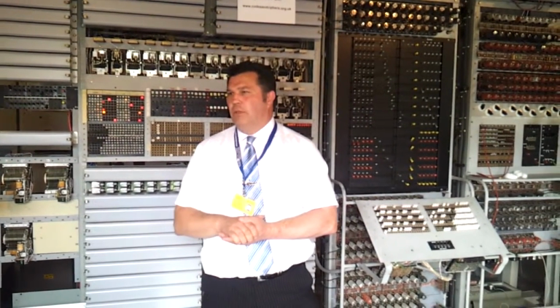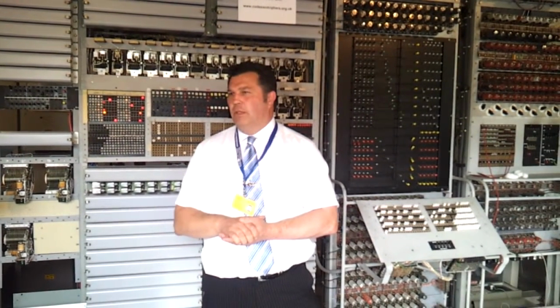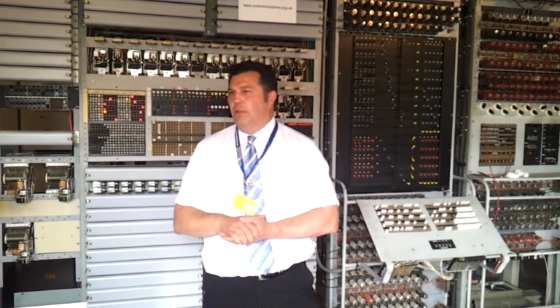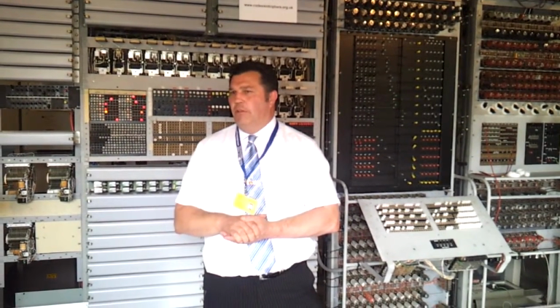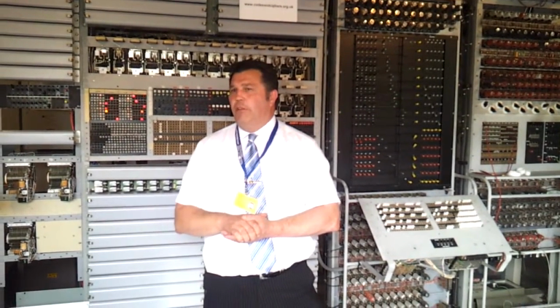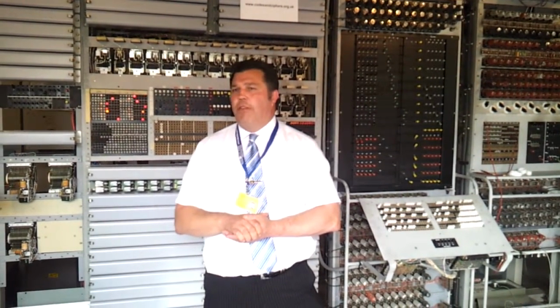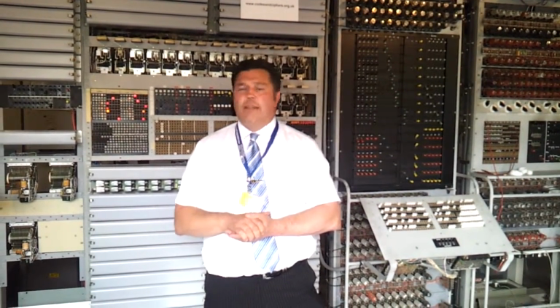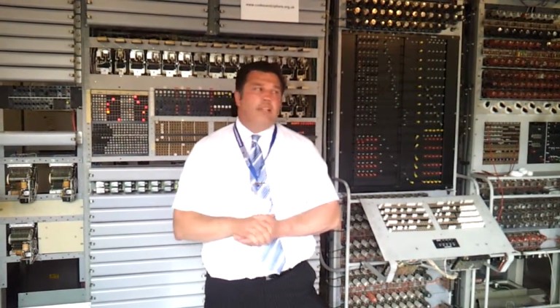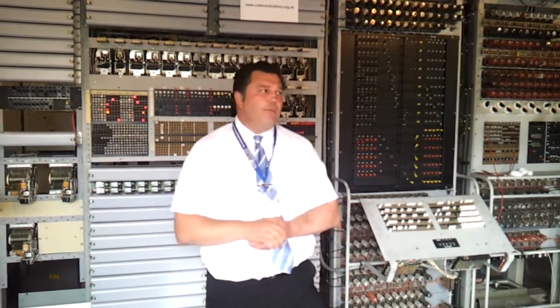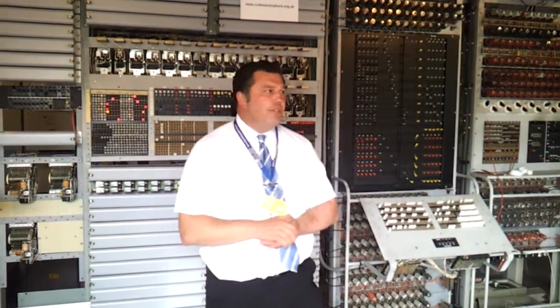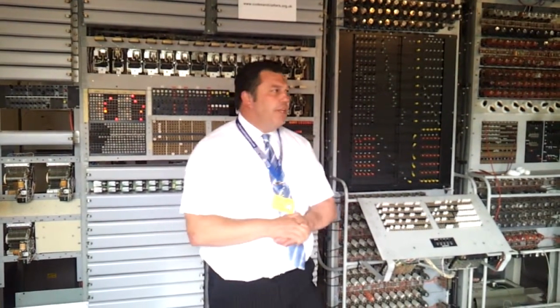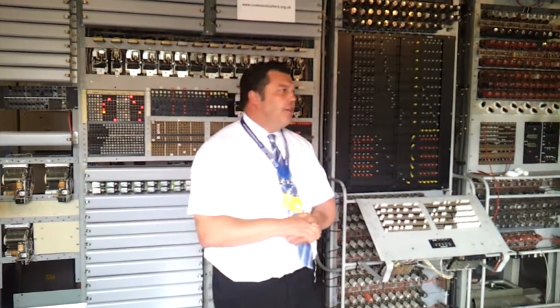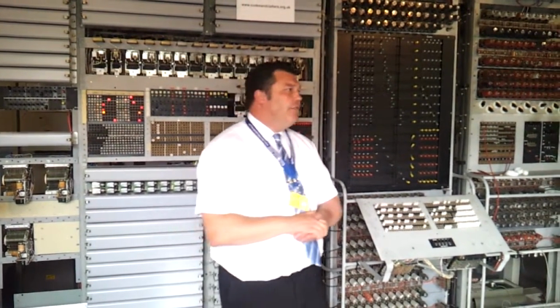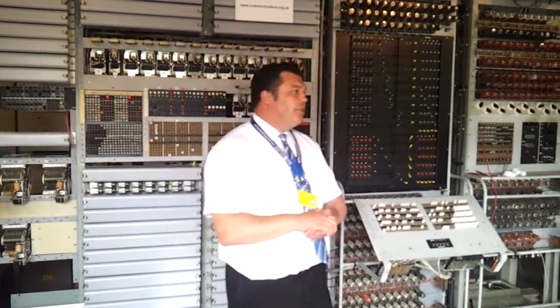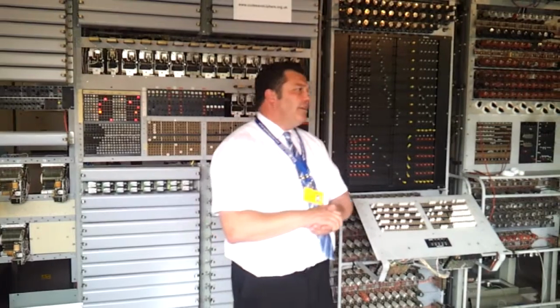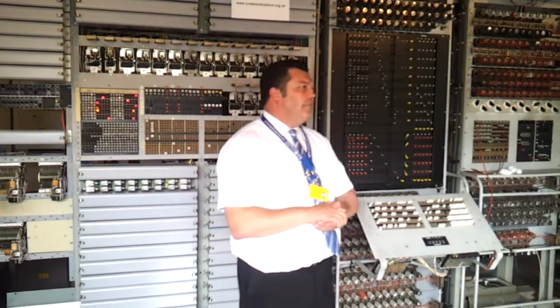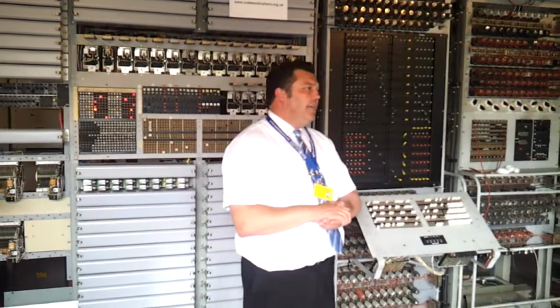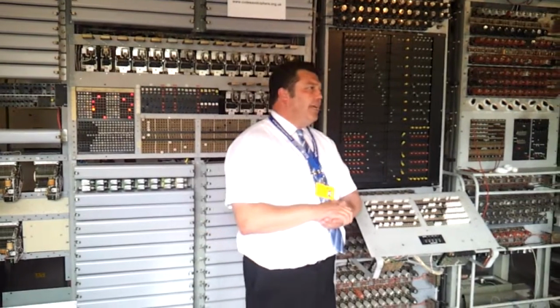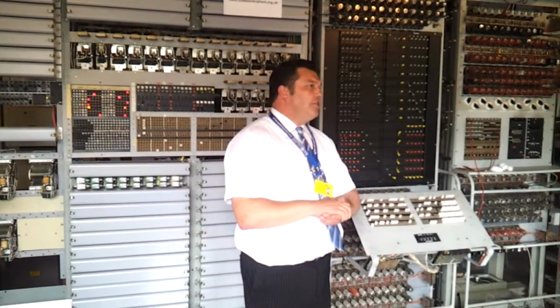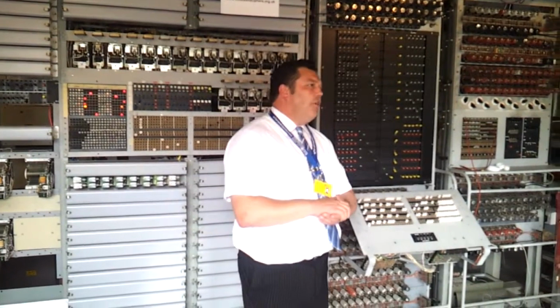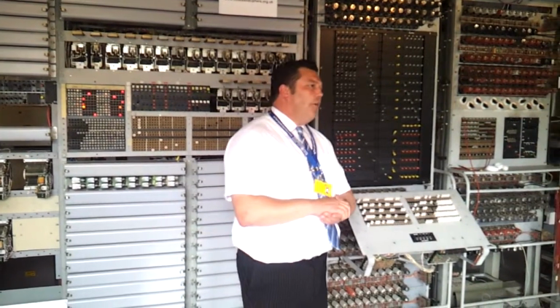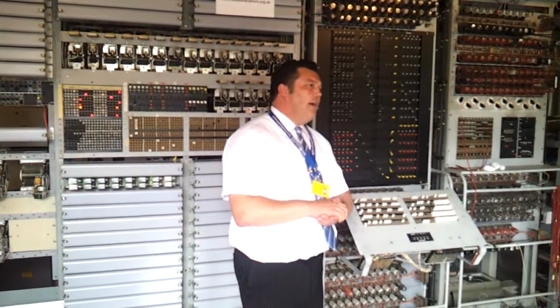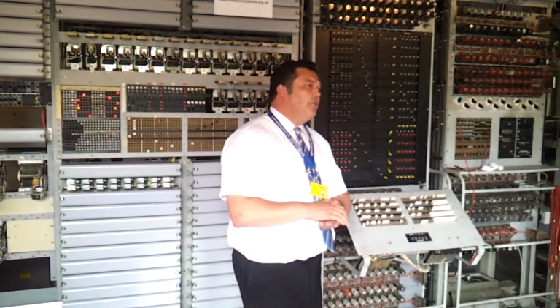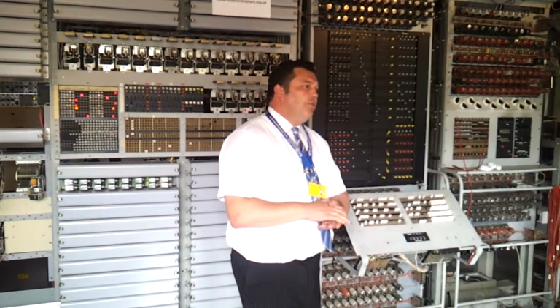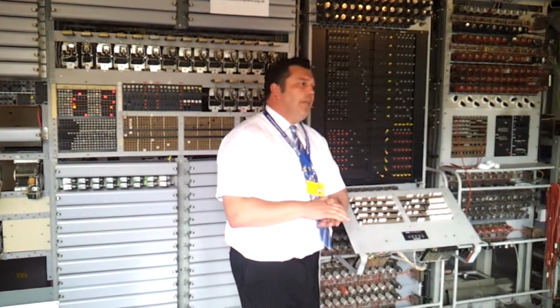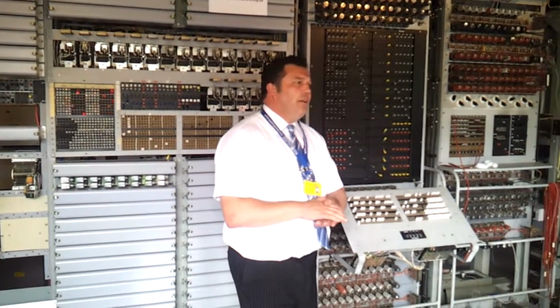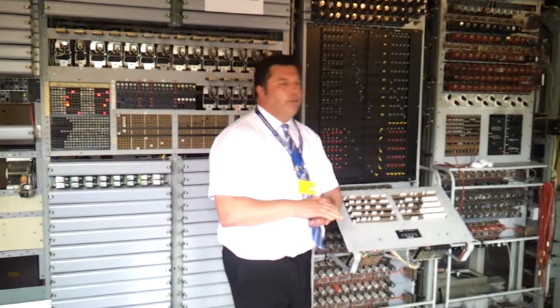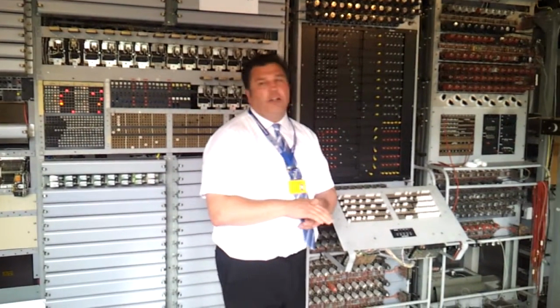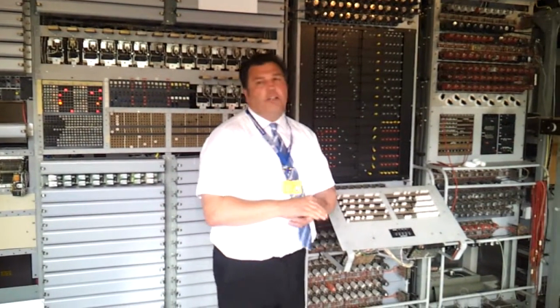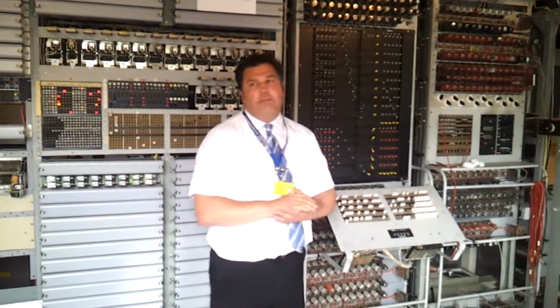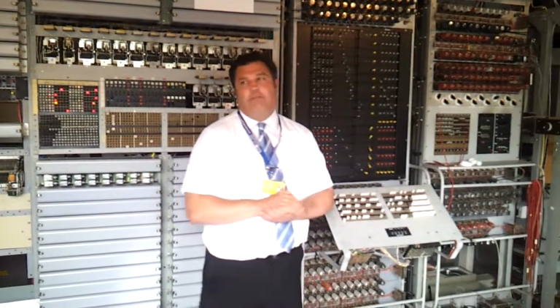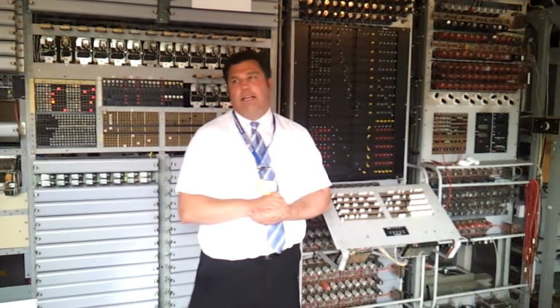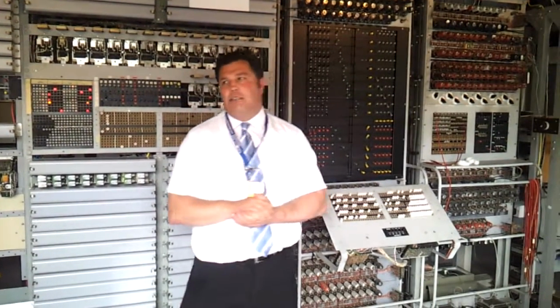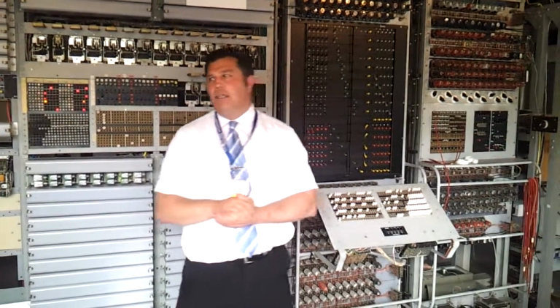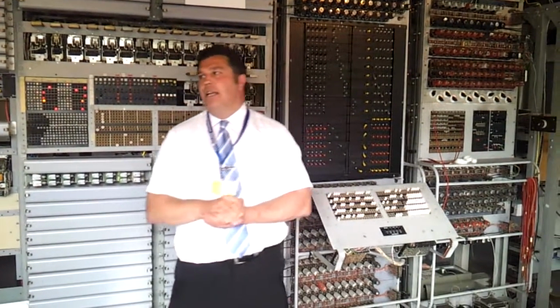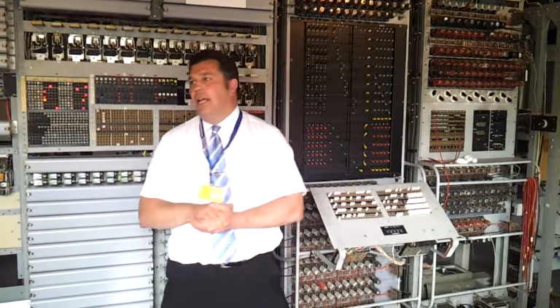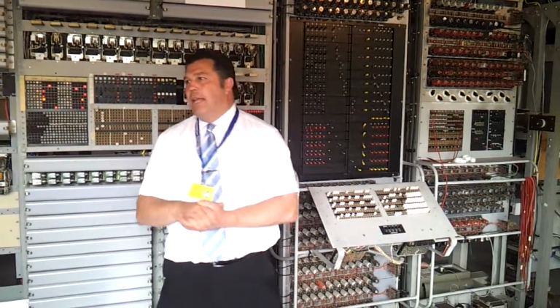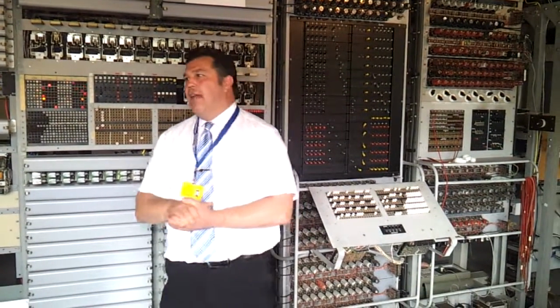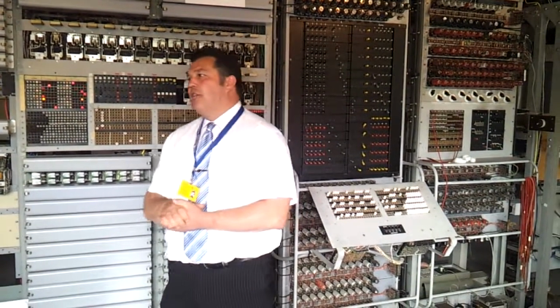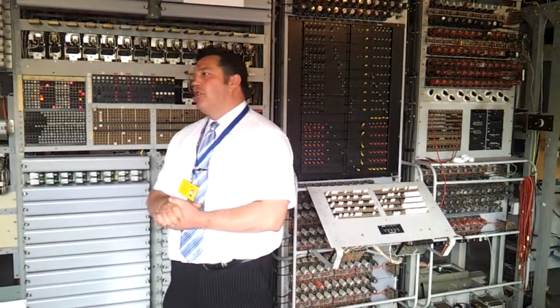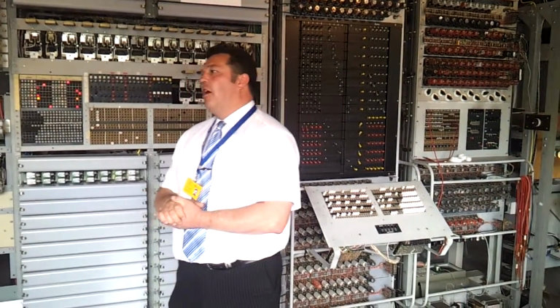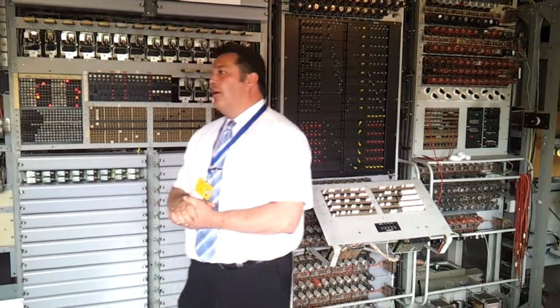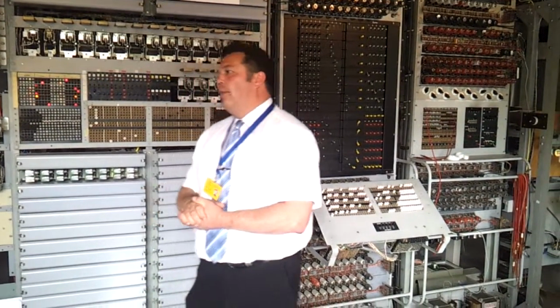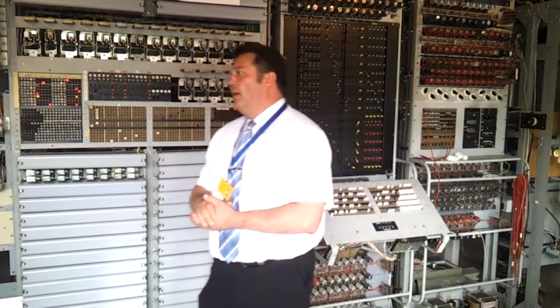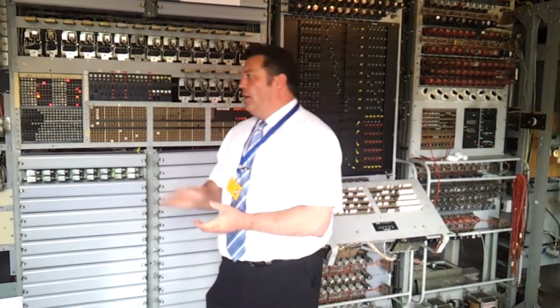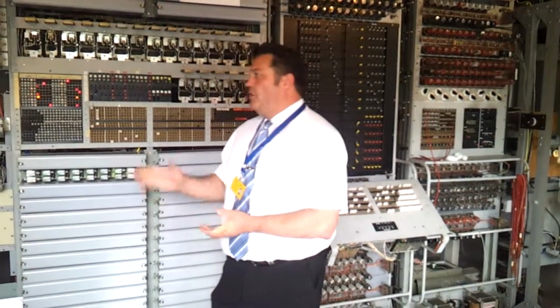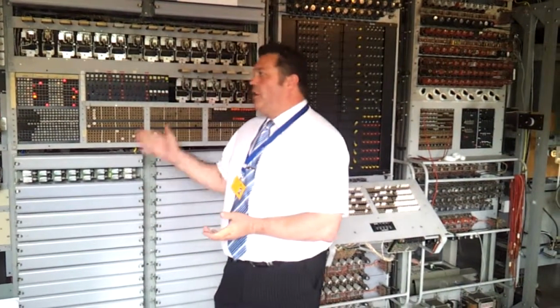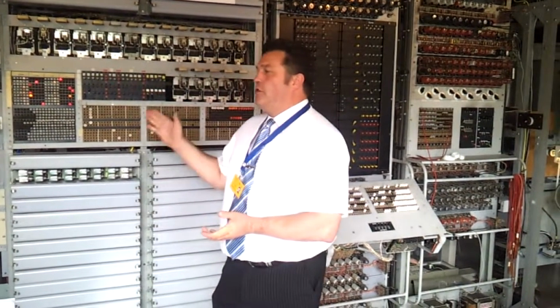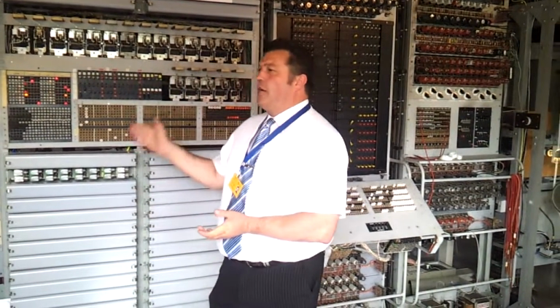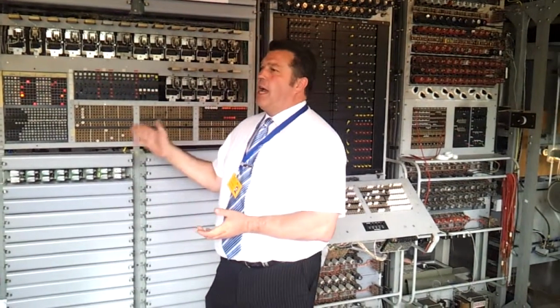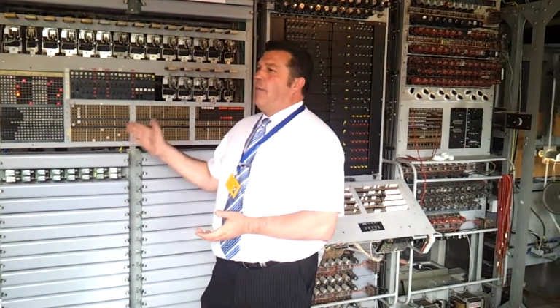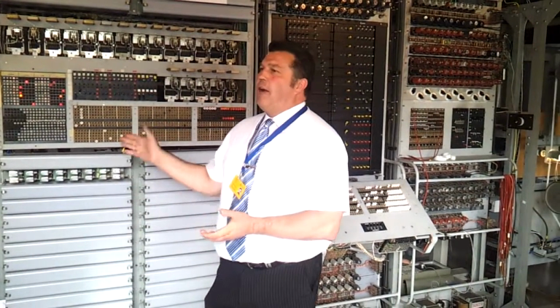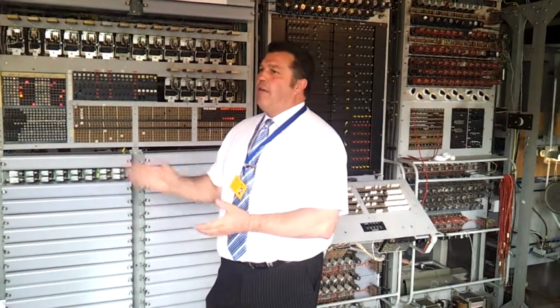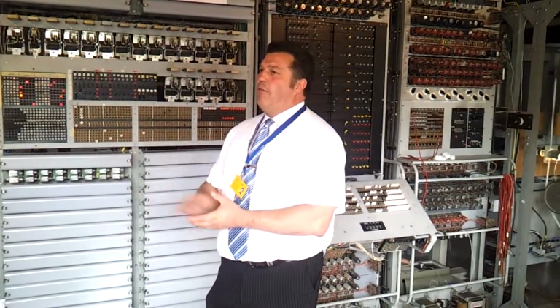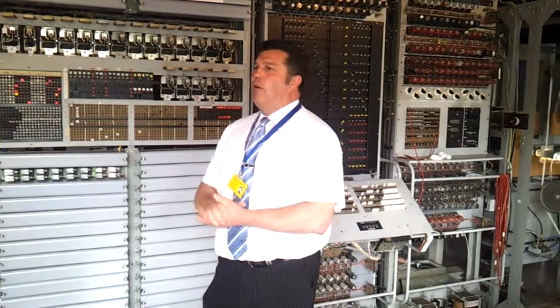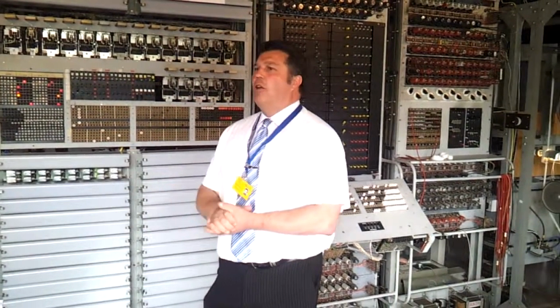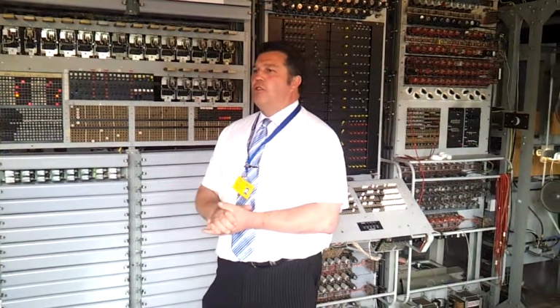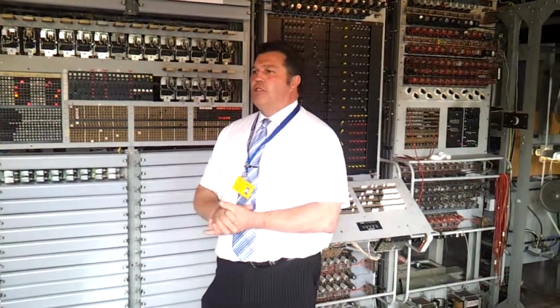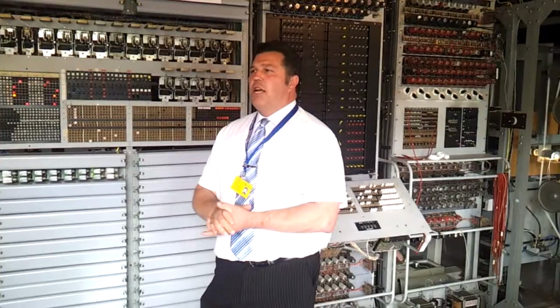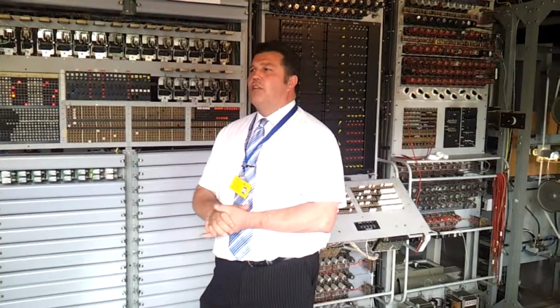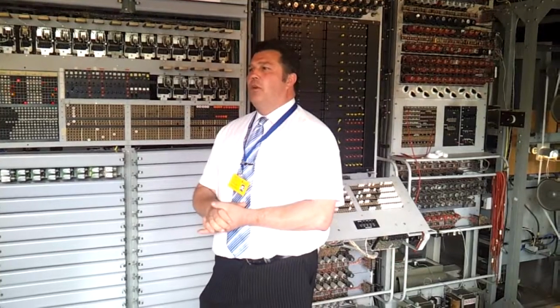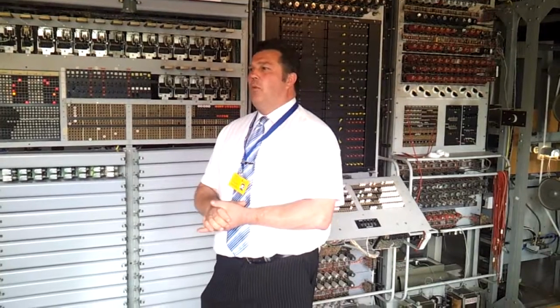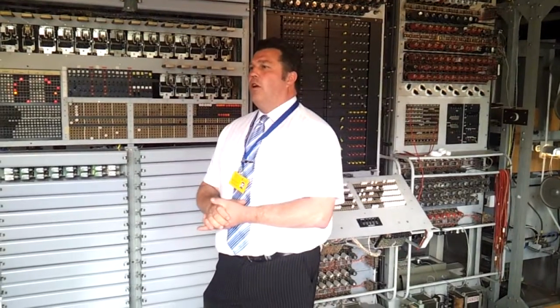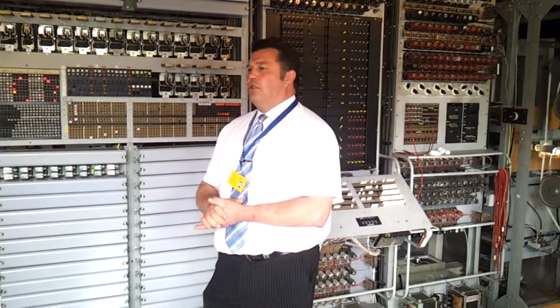If you think this machine is over 70 years old and consider how much electronics has advanced in that time, it shows you how remarkable the electronics actually was.